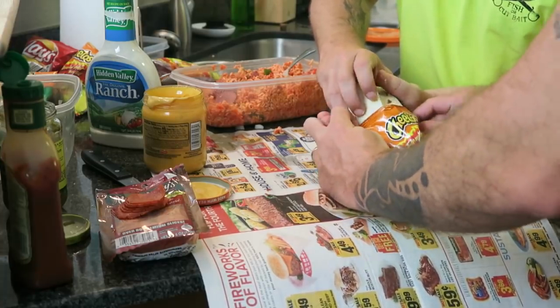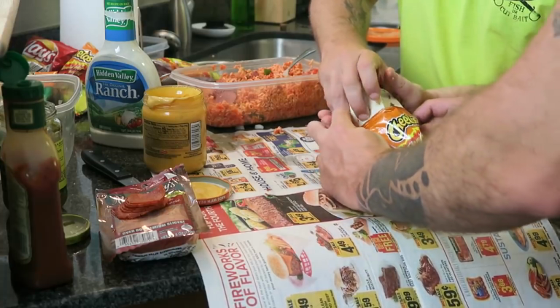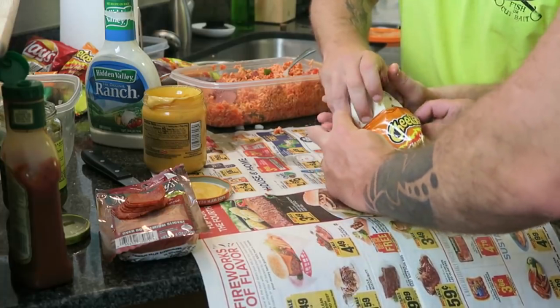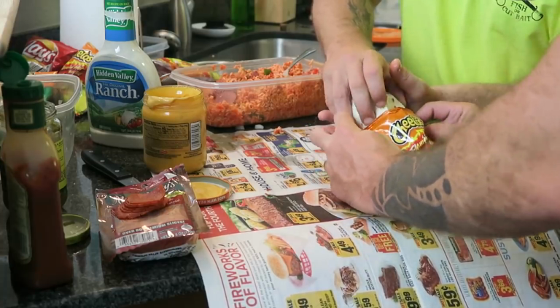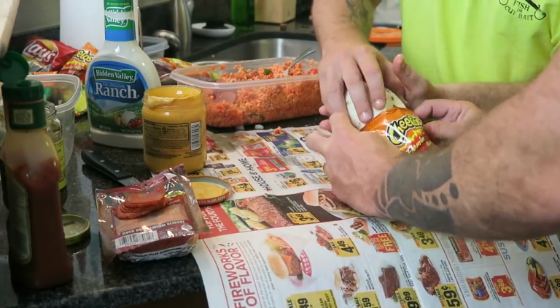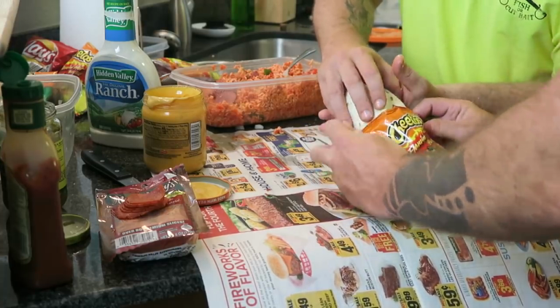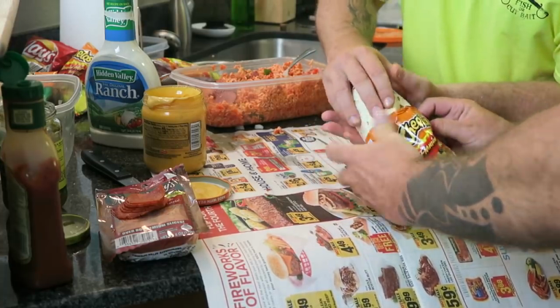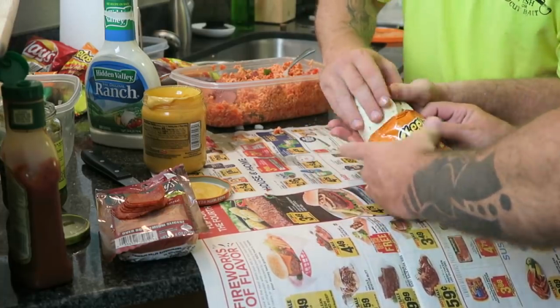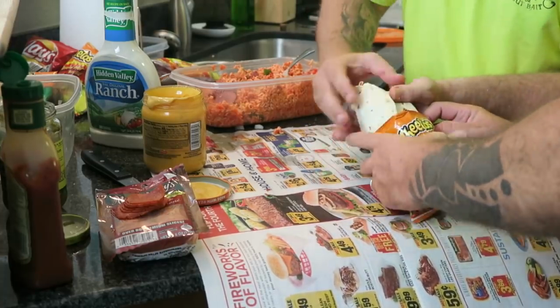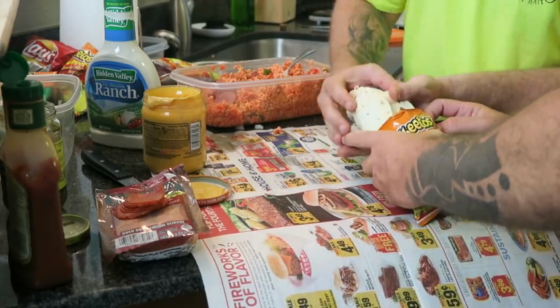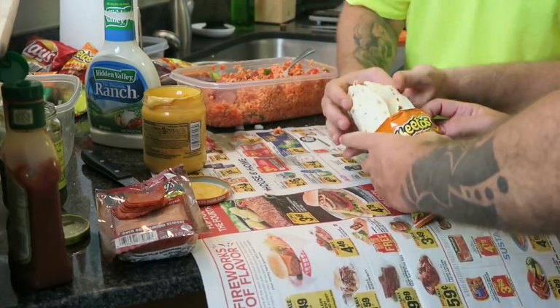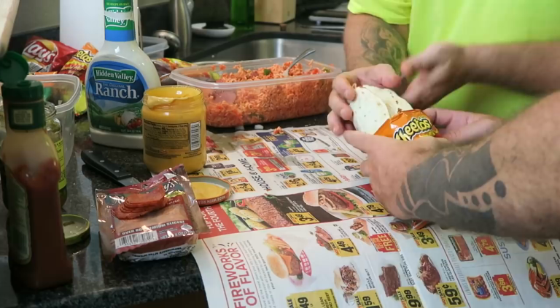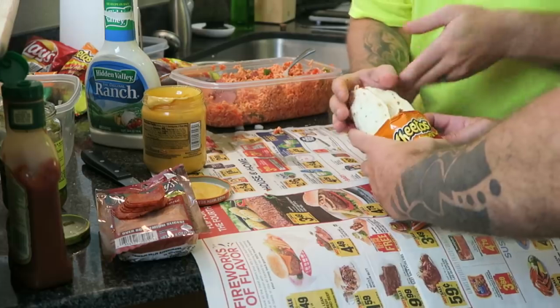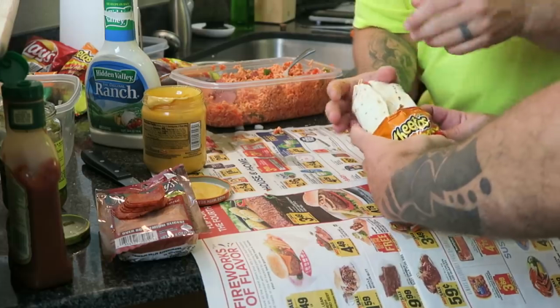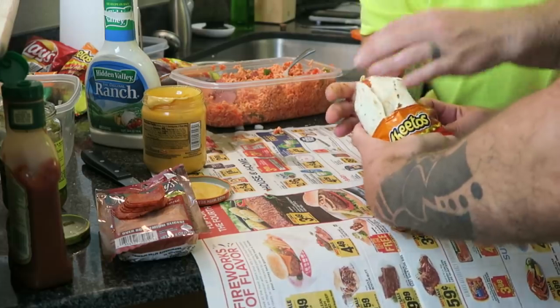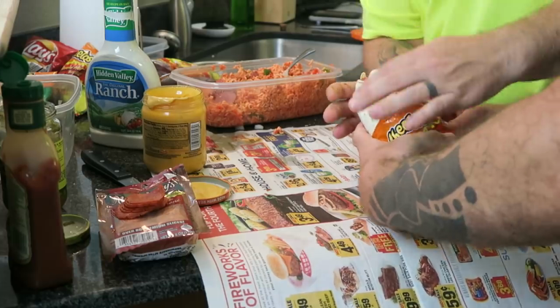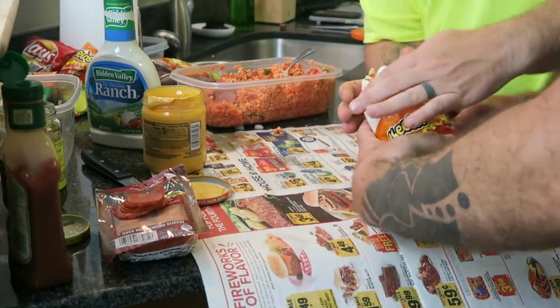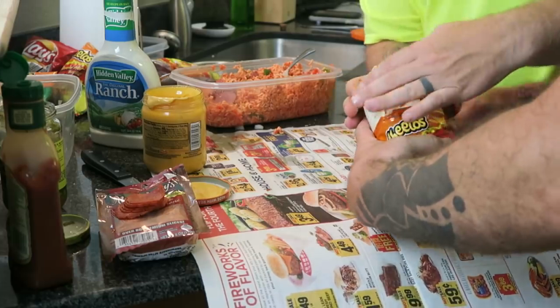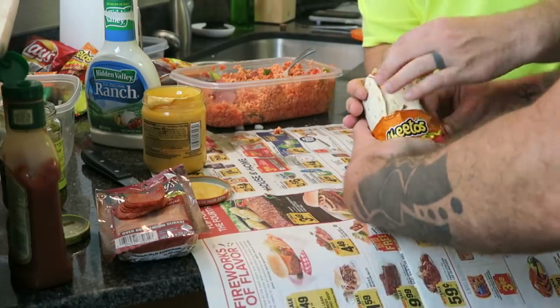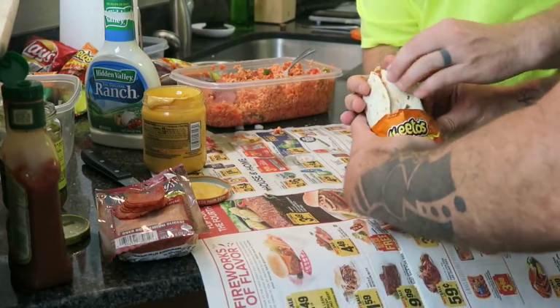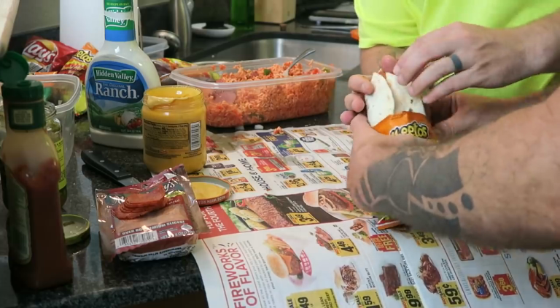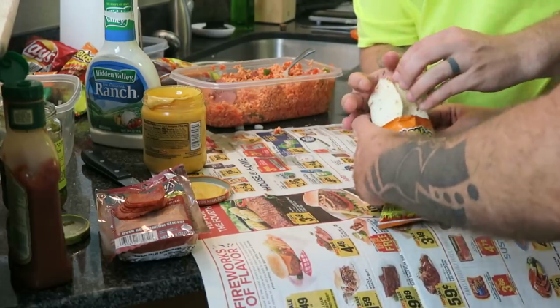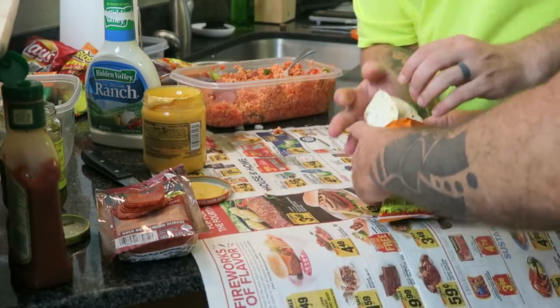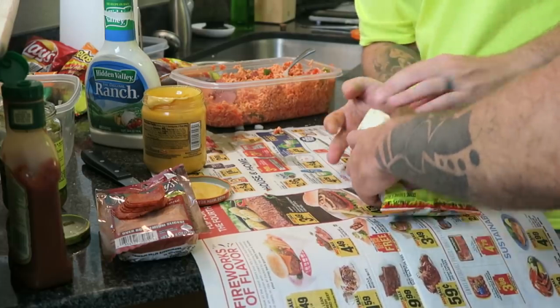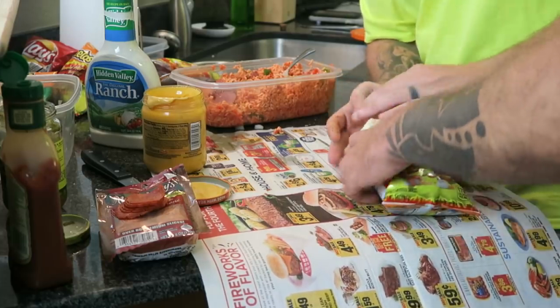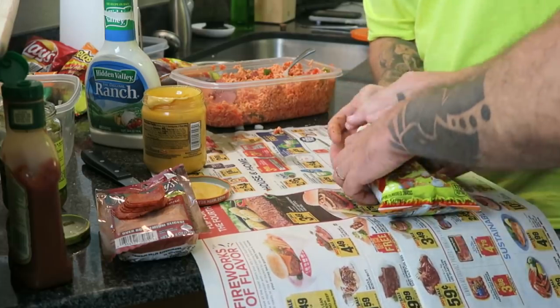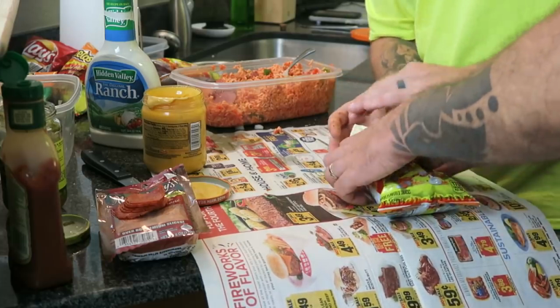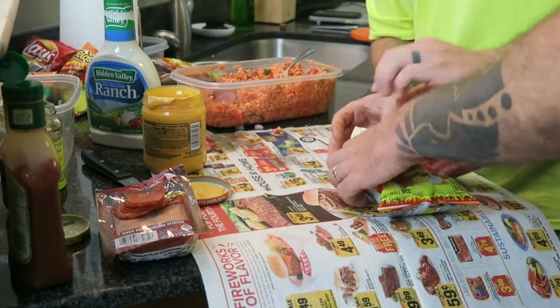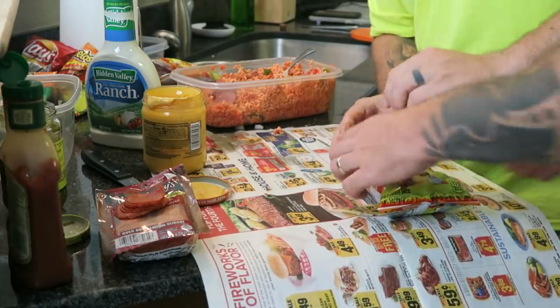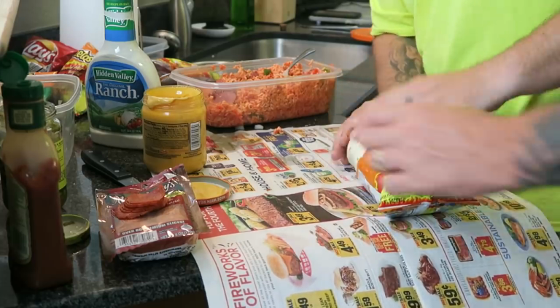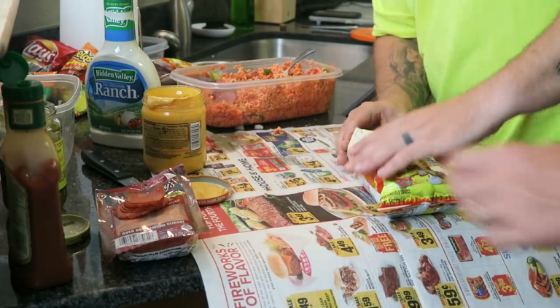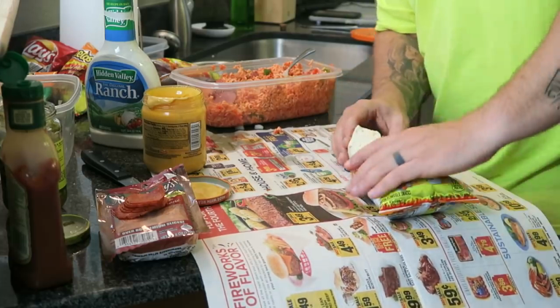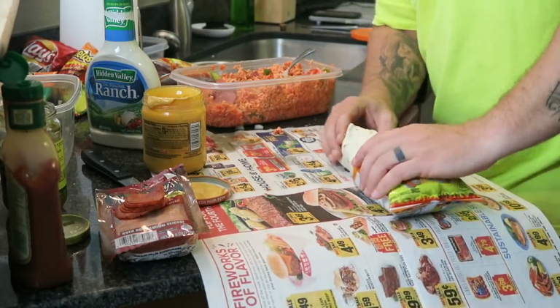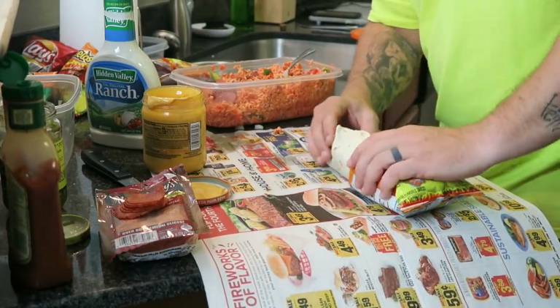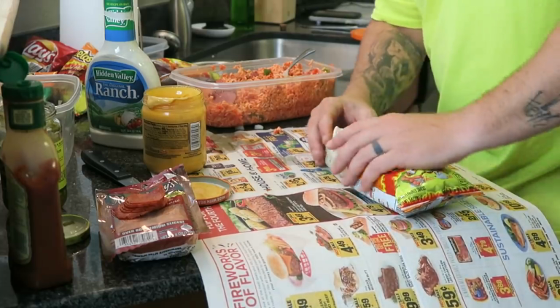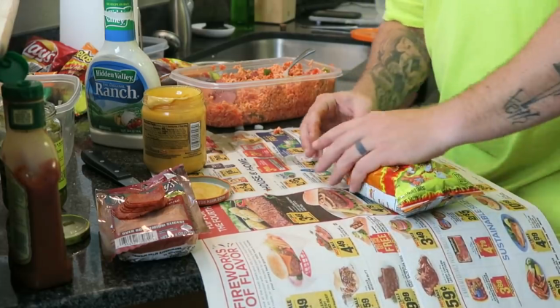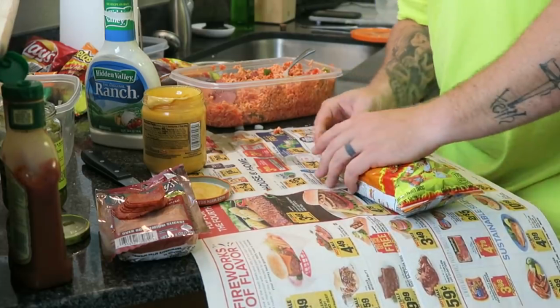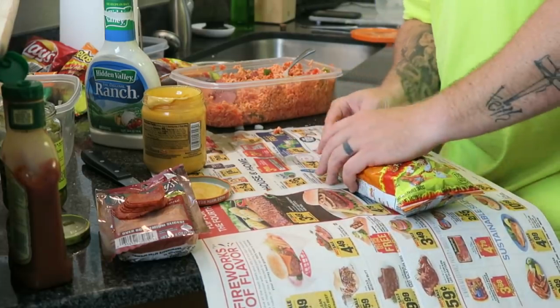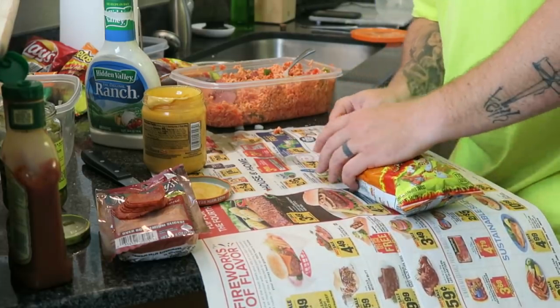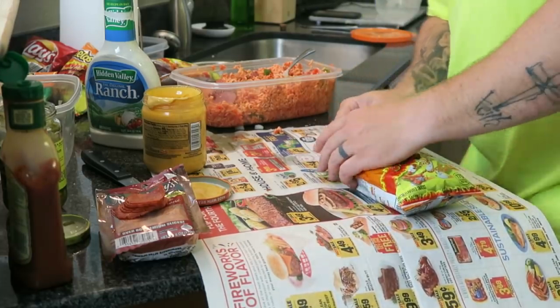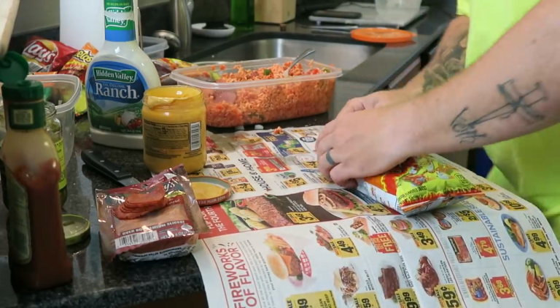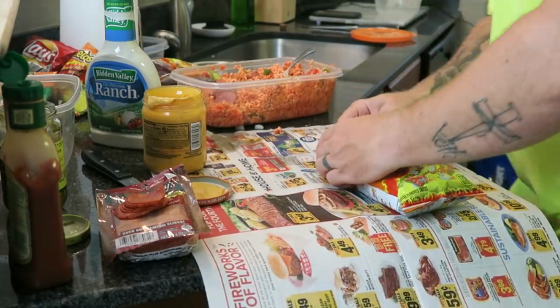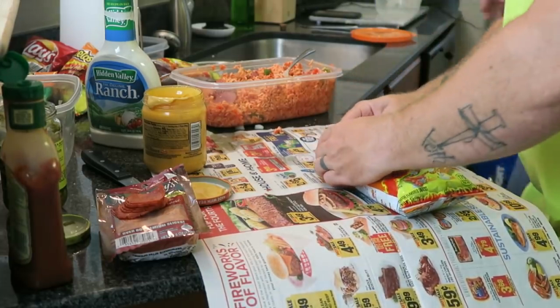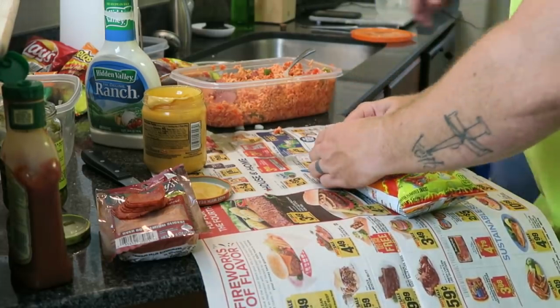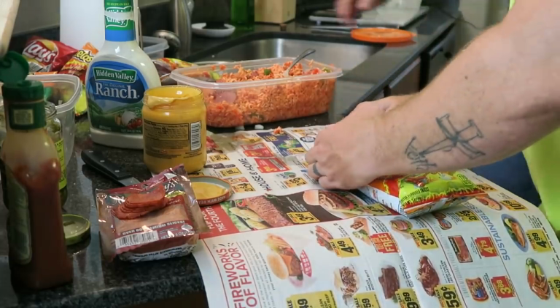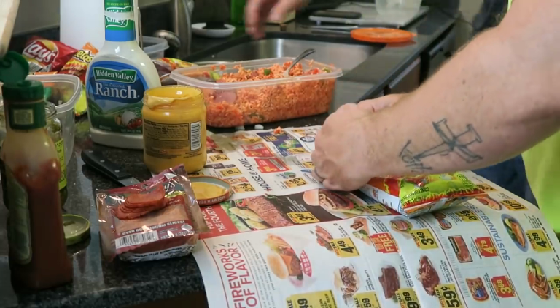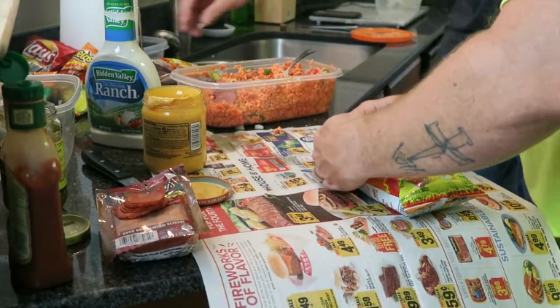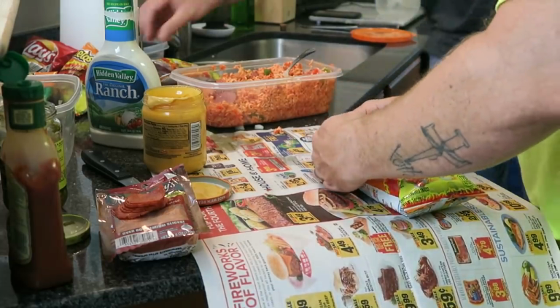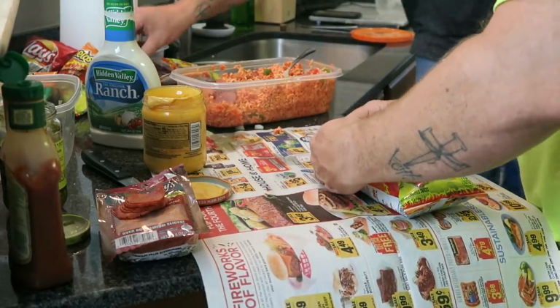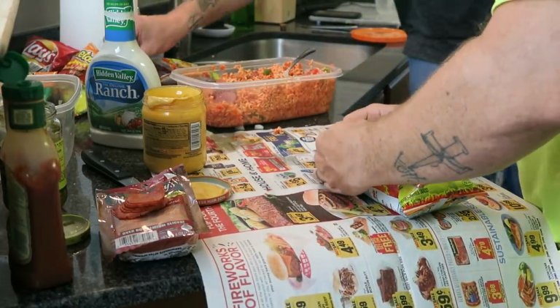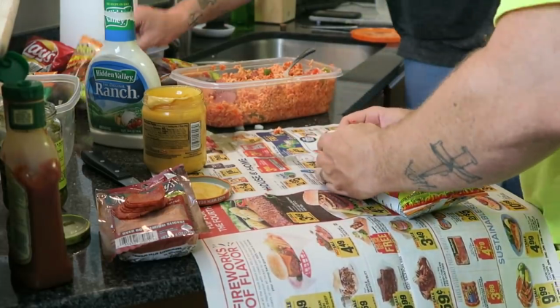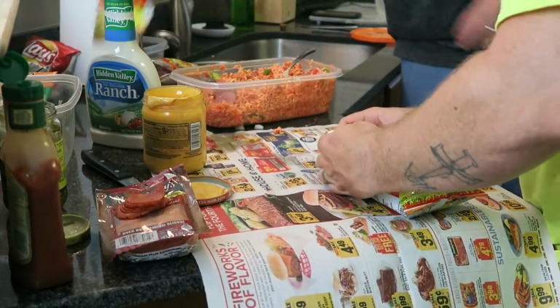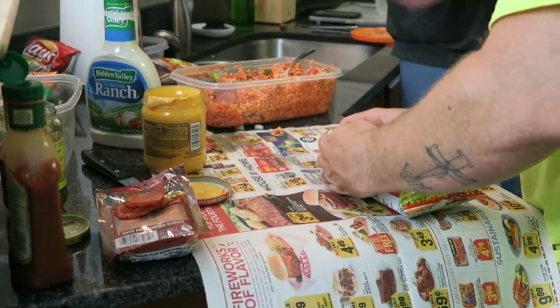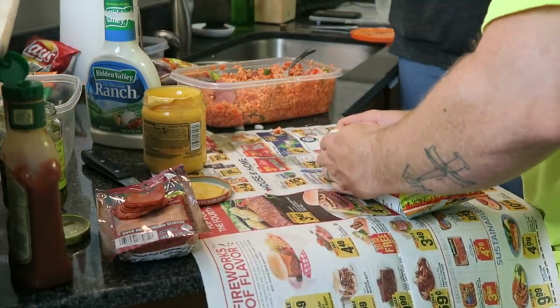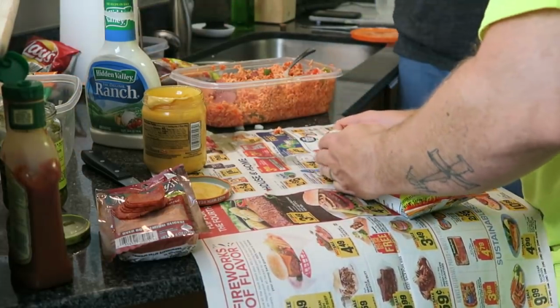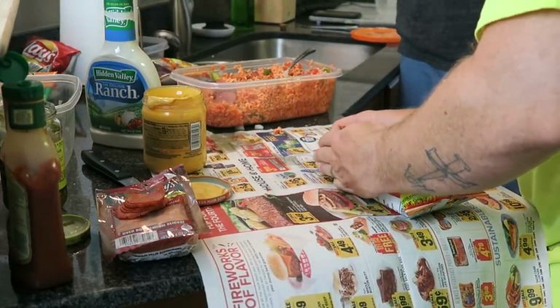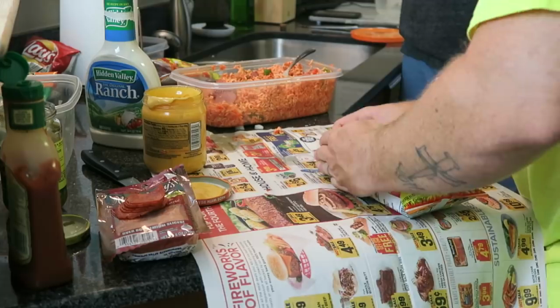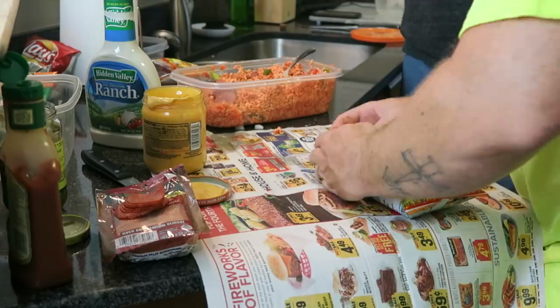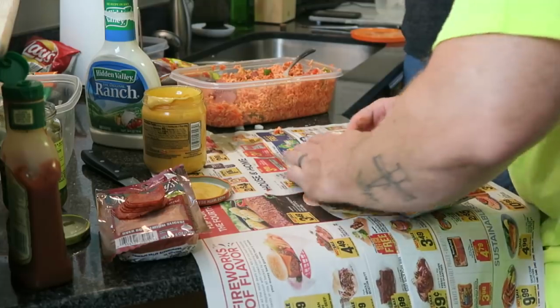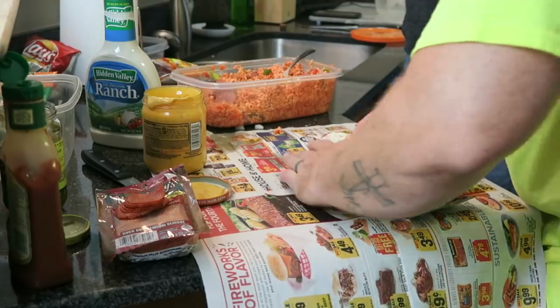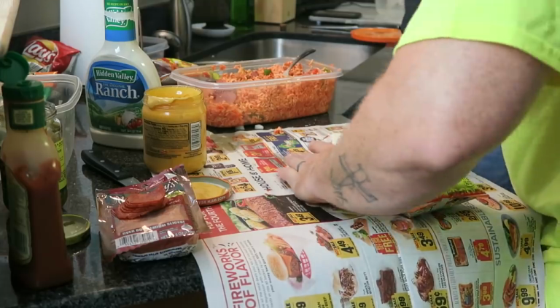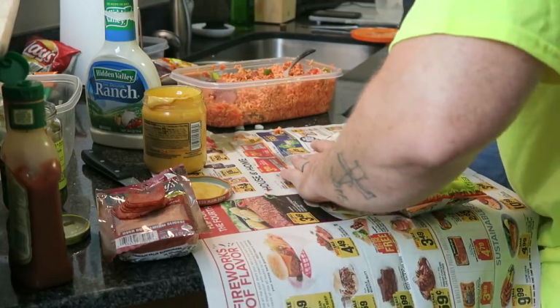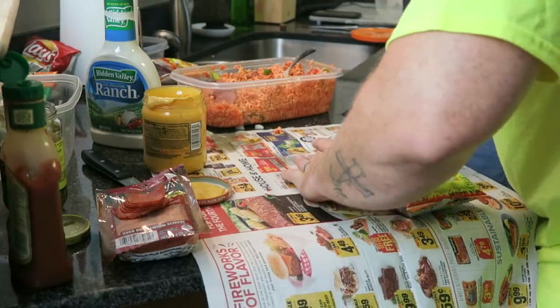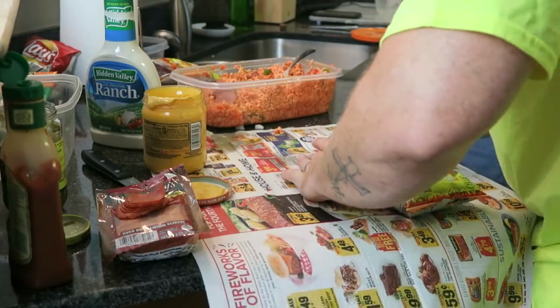There she goes — look at that. She's in the bag. We got her in there. The first bag is always the worst bag, so the second bag will be a lot easier.